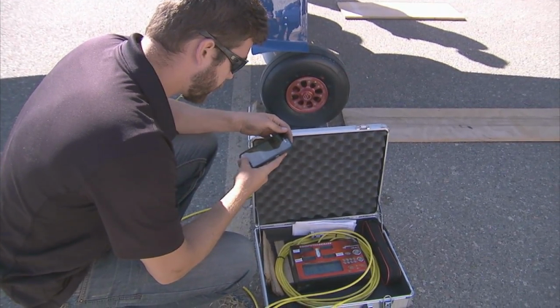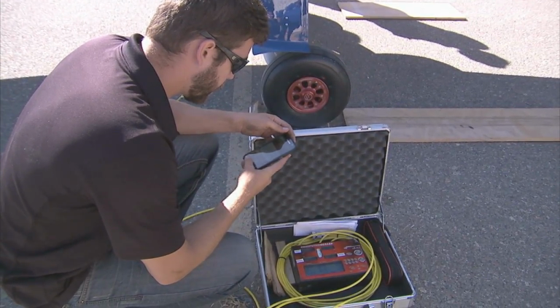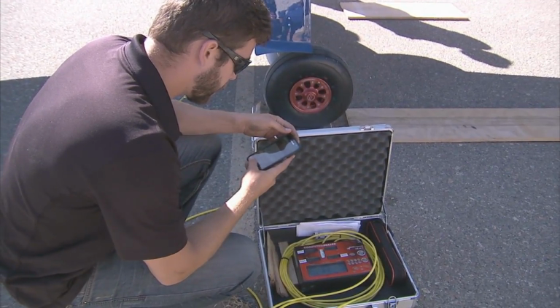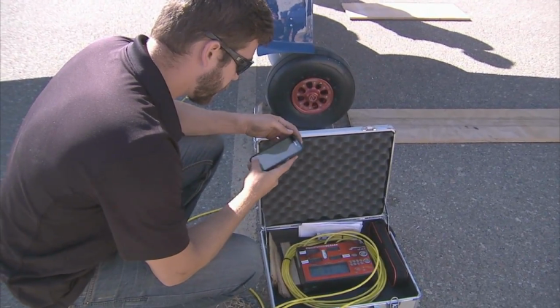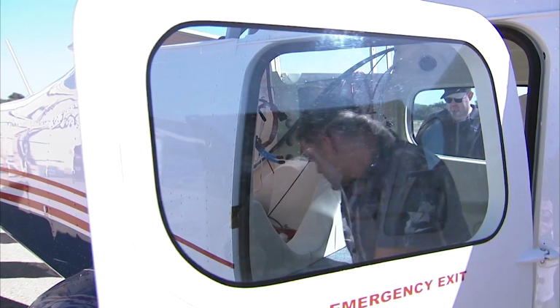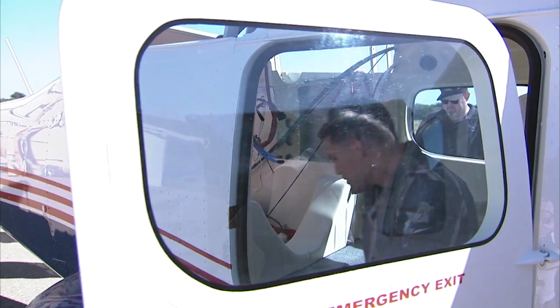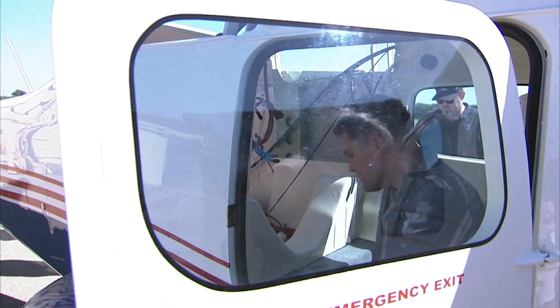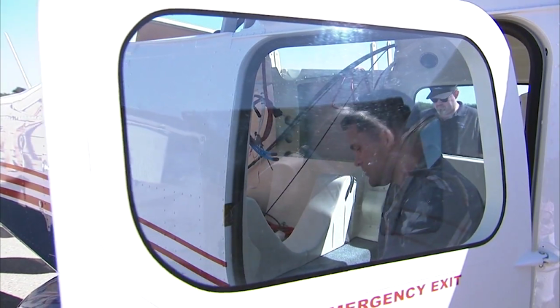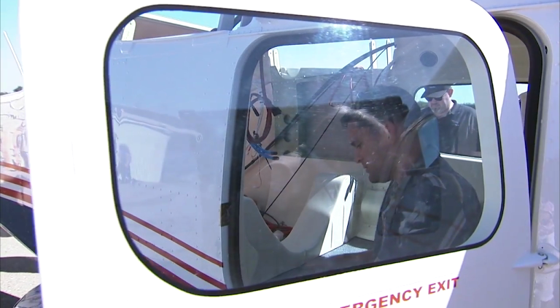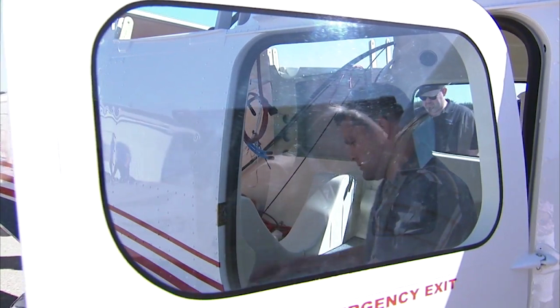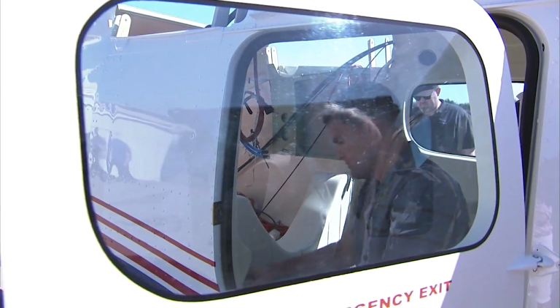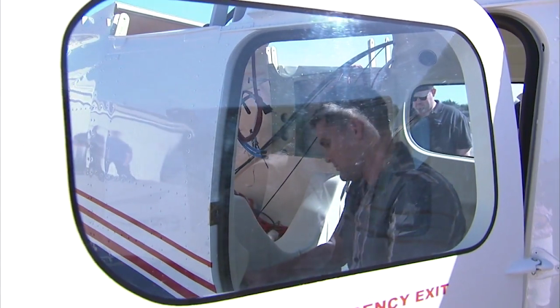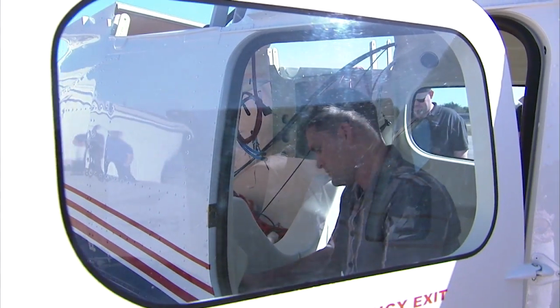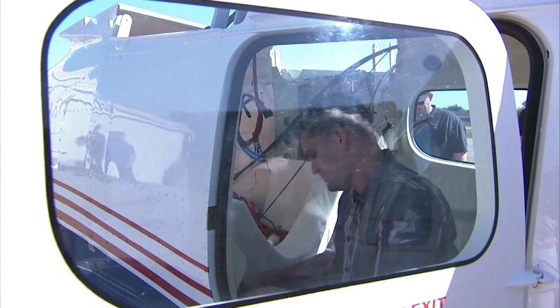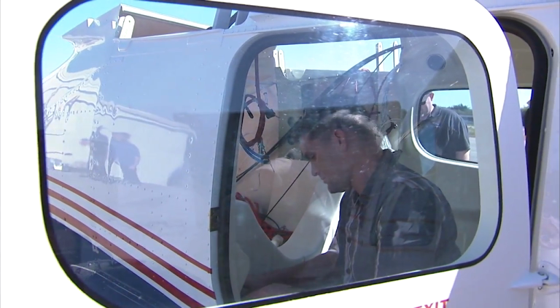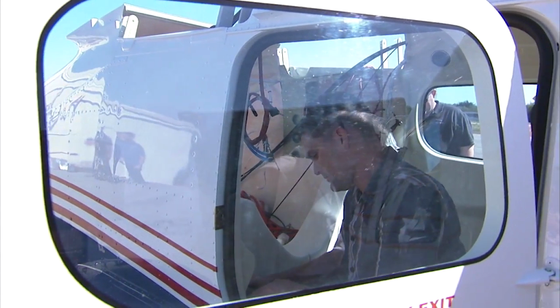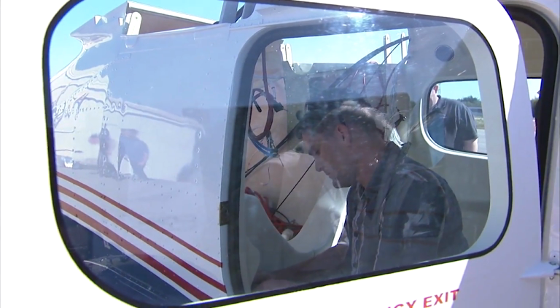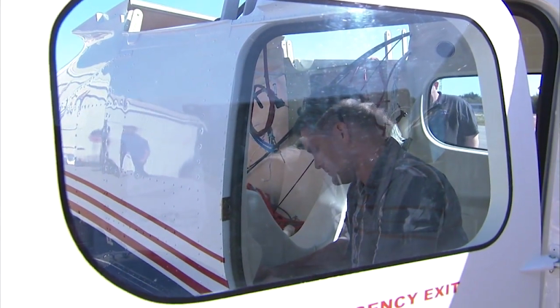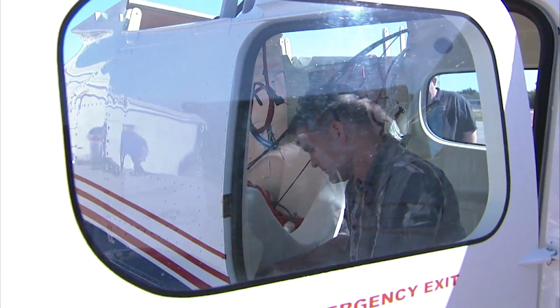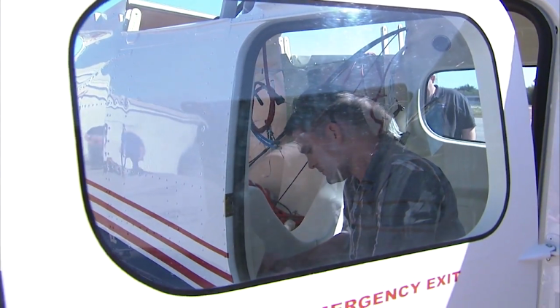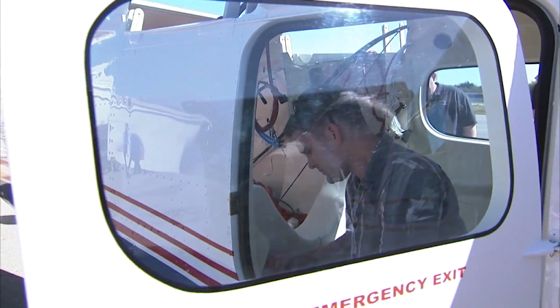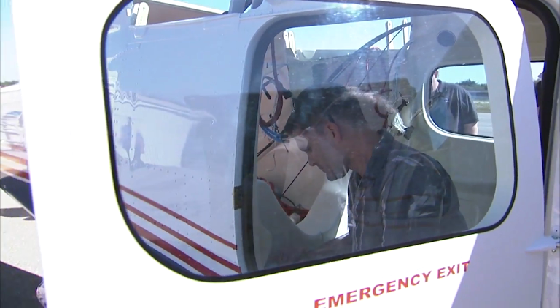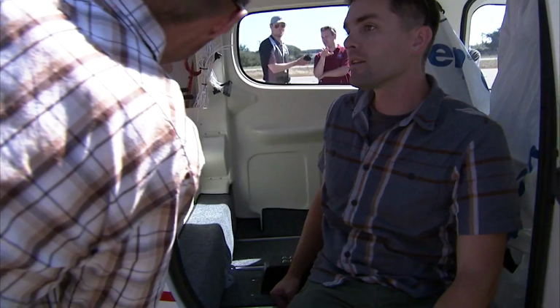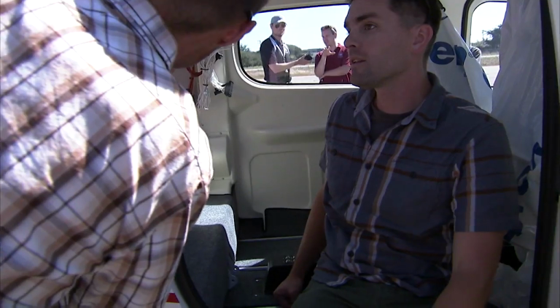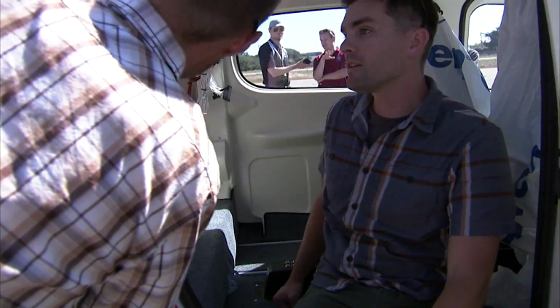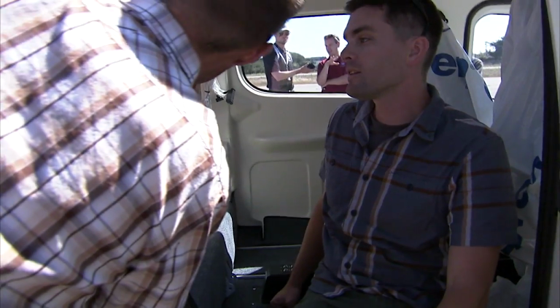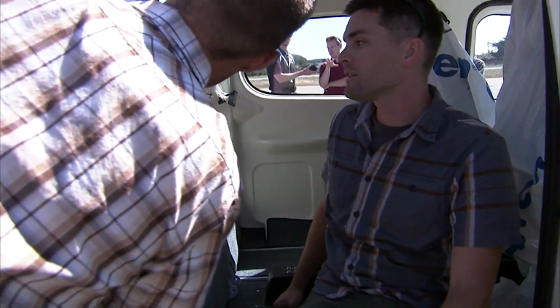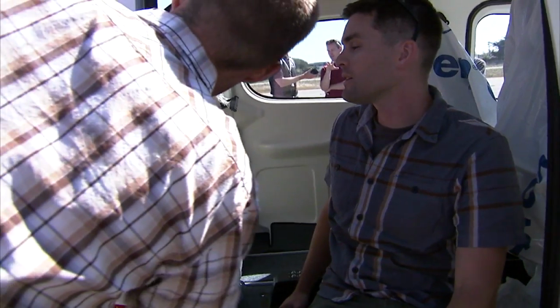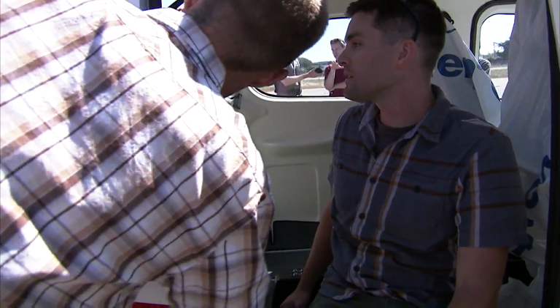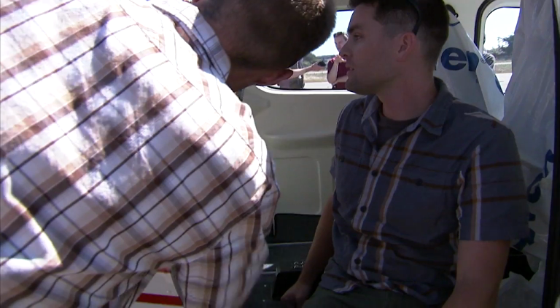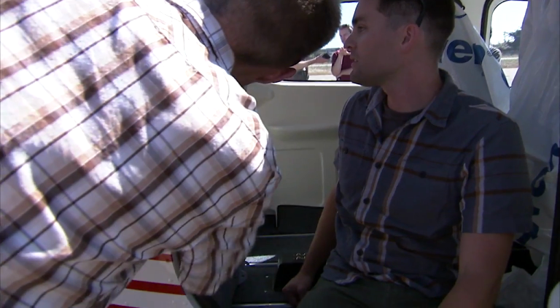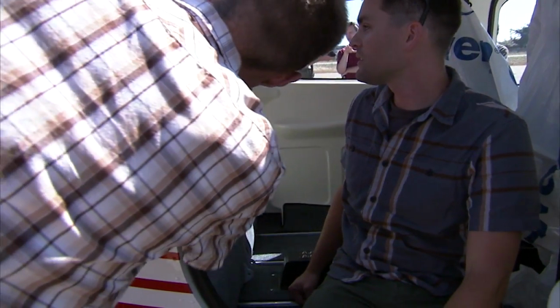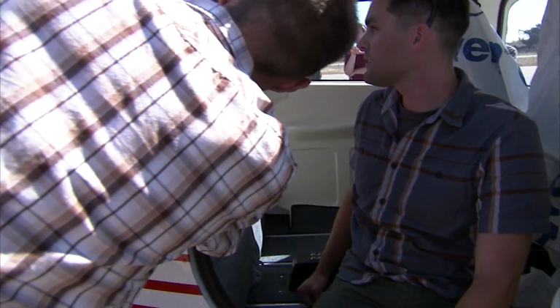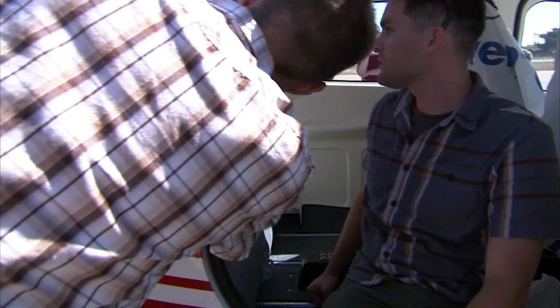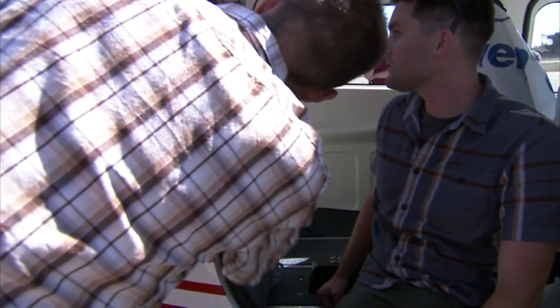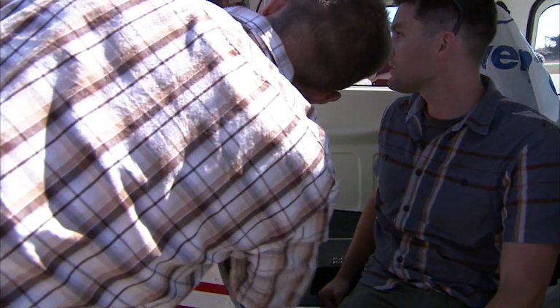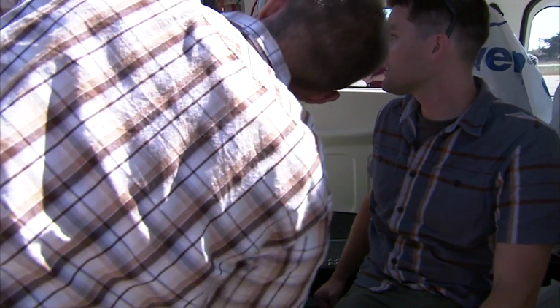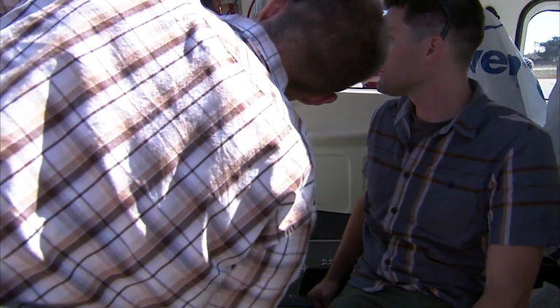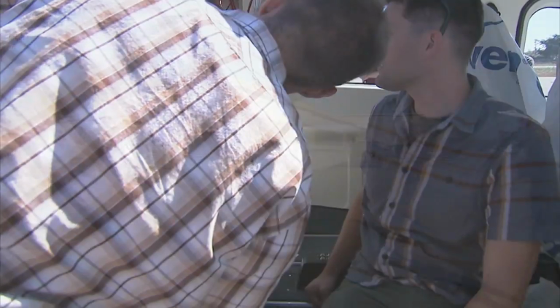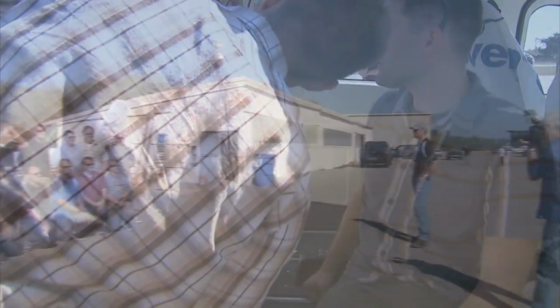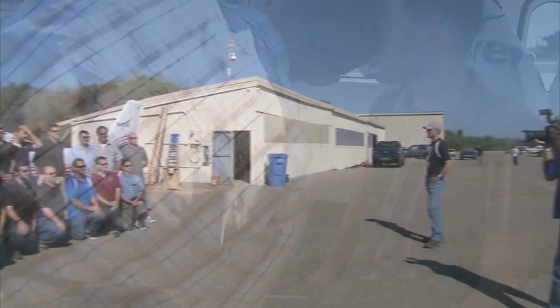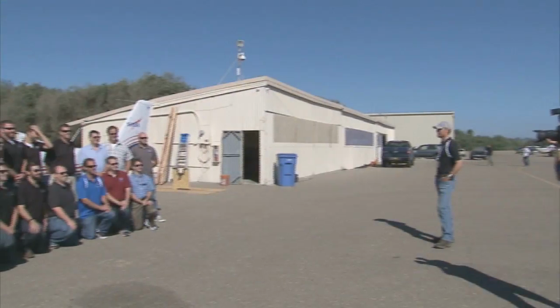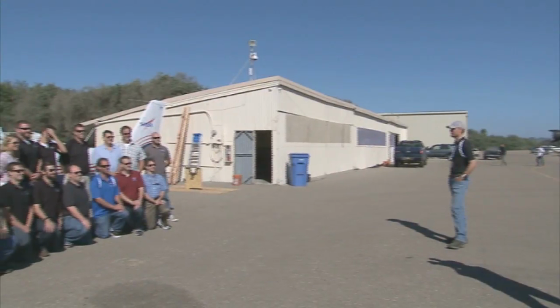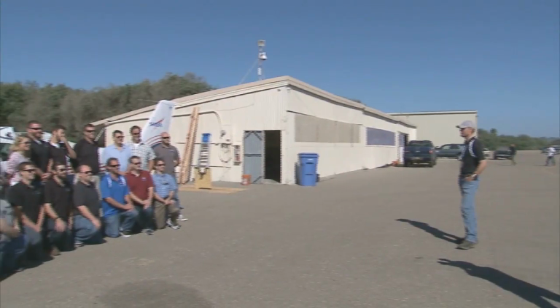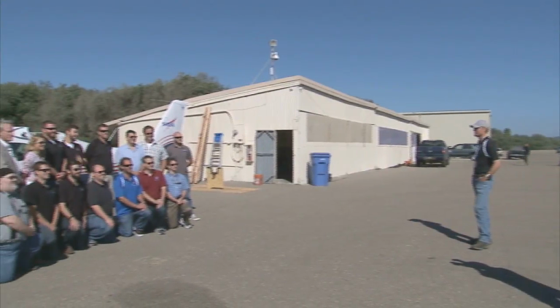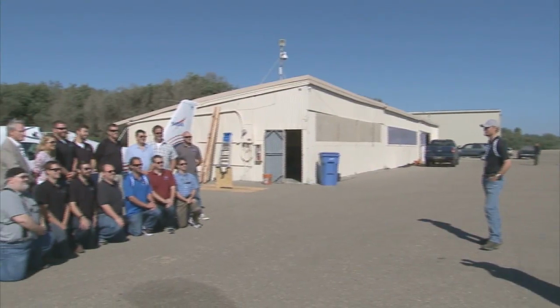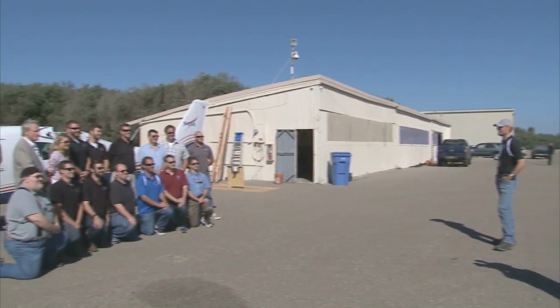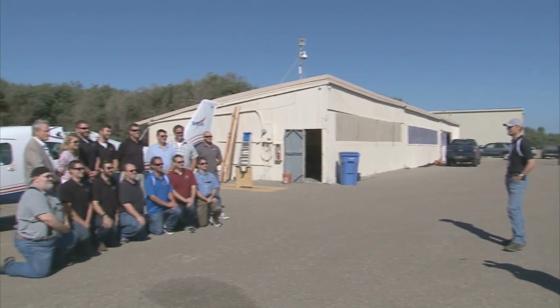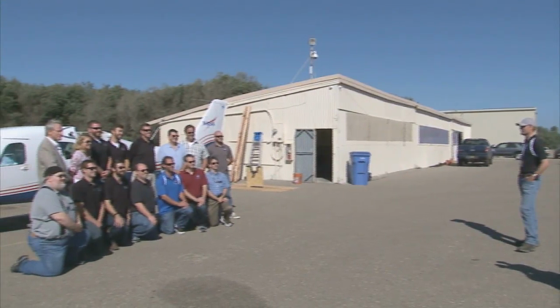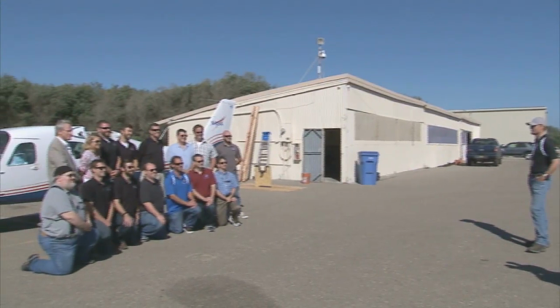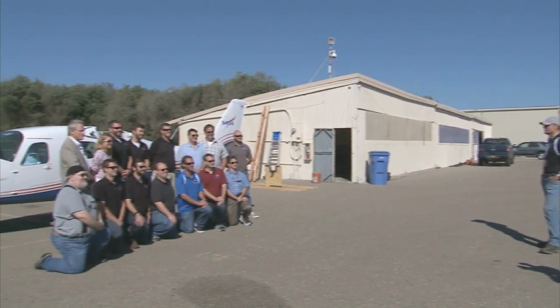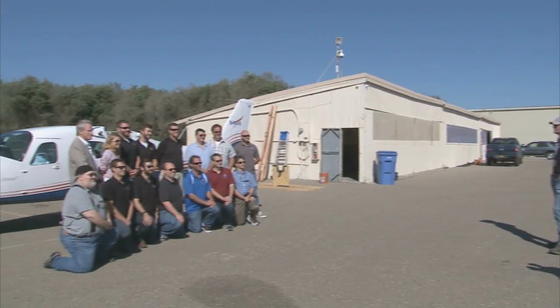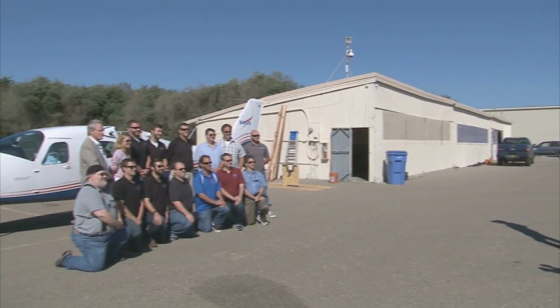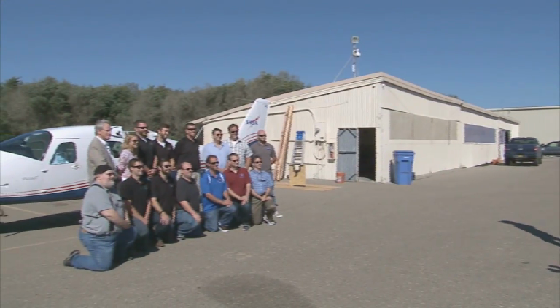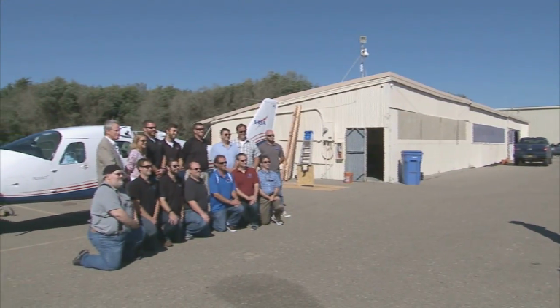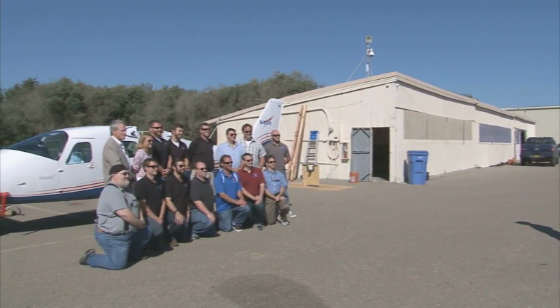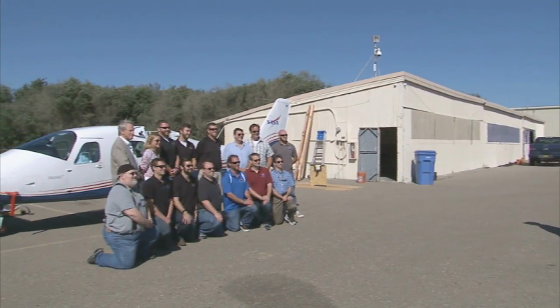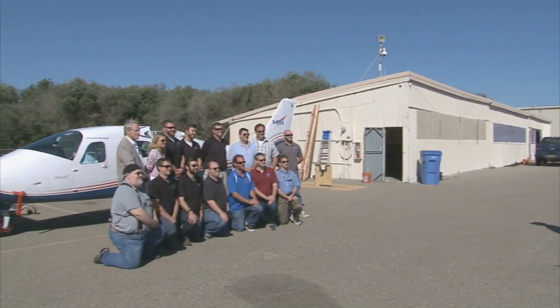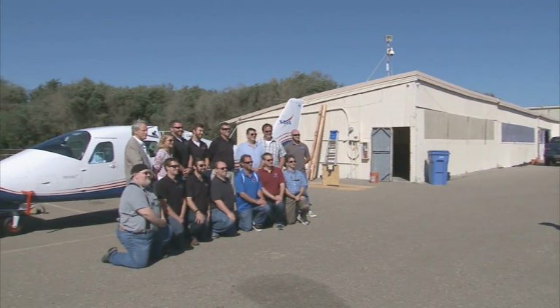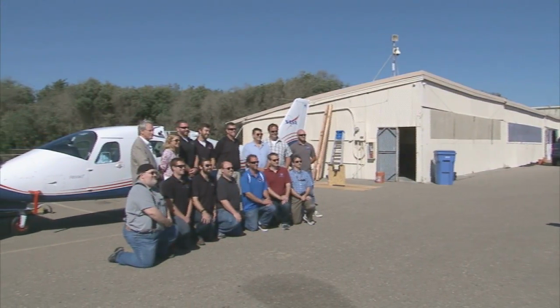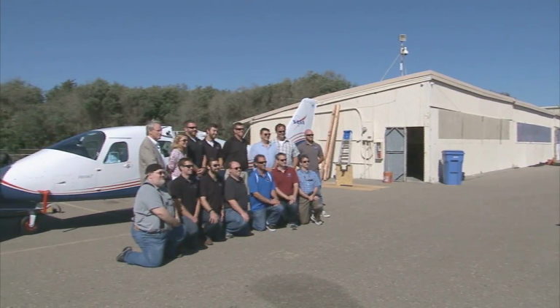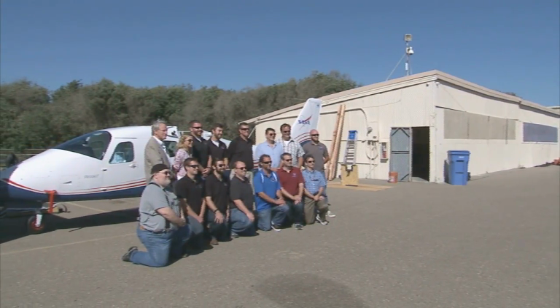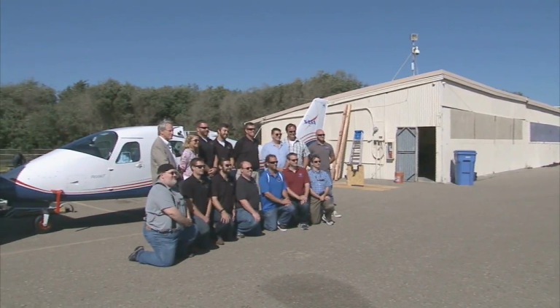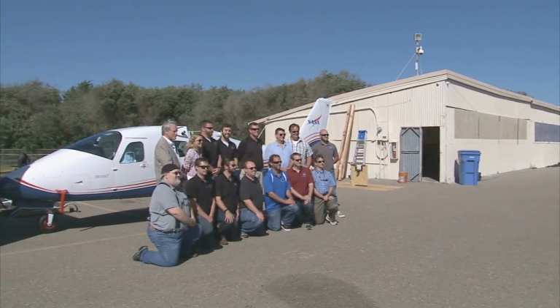We'll update the progress of the work and testing of the all-electric powered X-57 on future episodes of This Week at NASA.